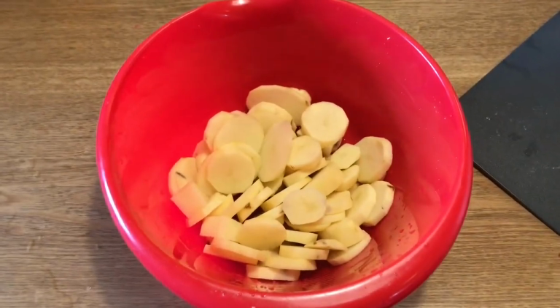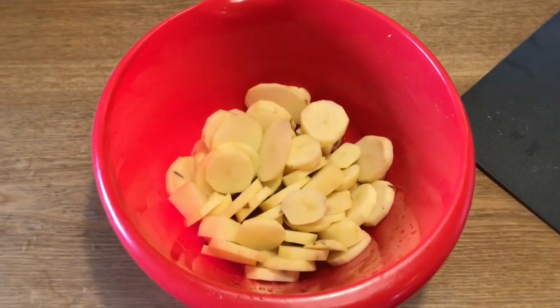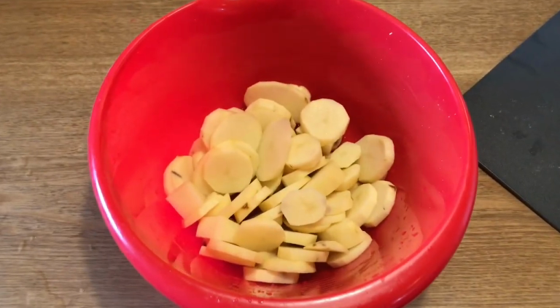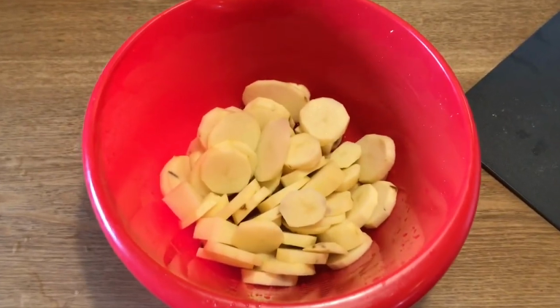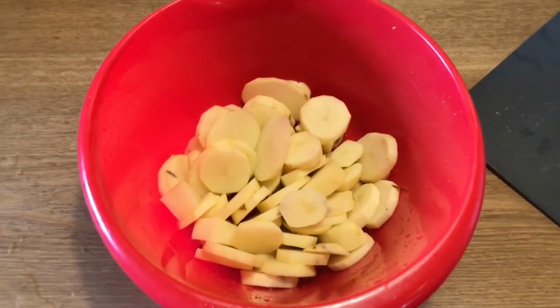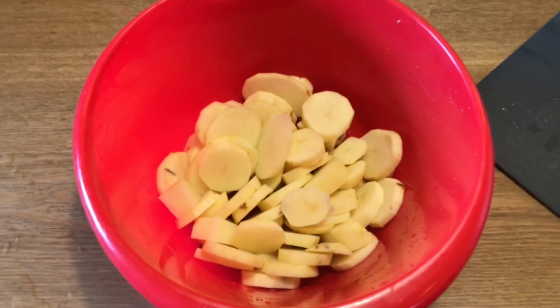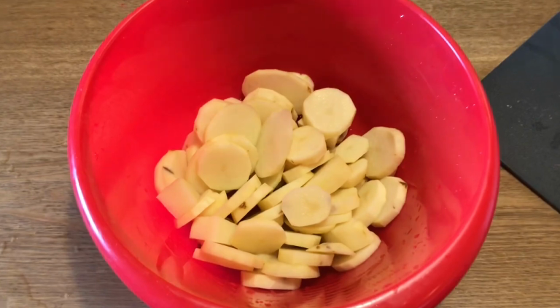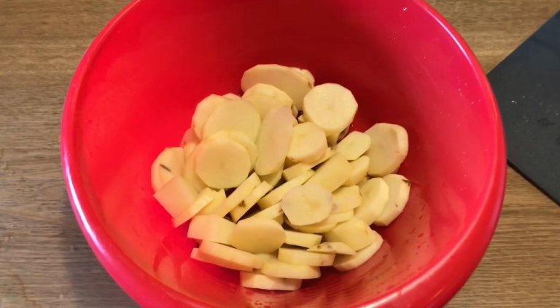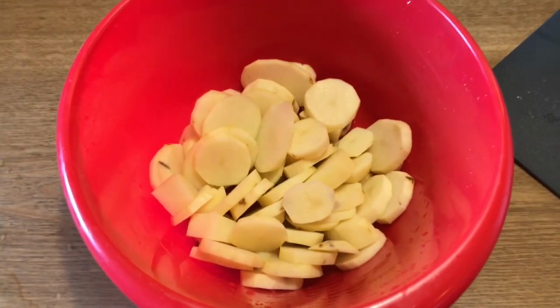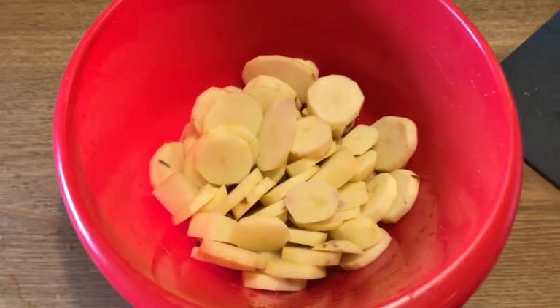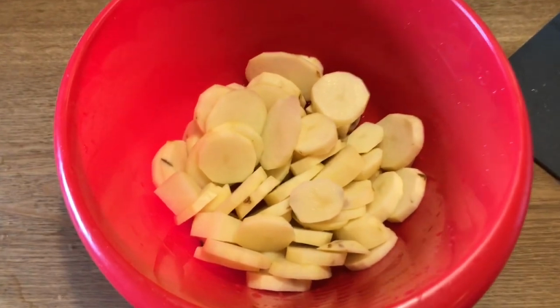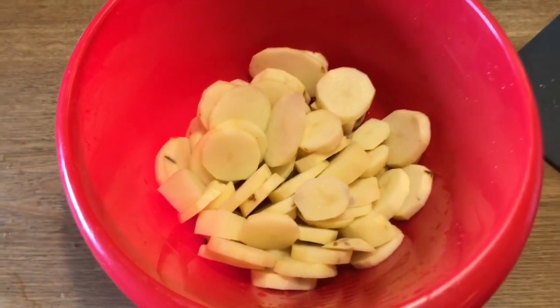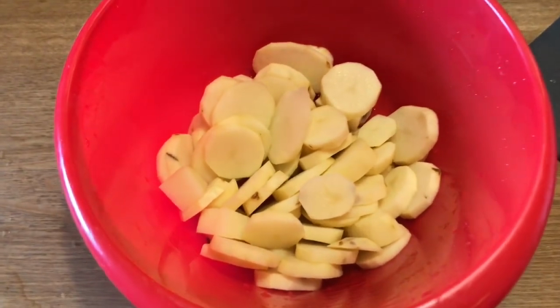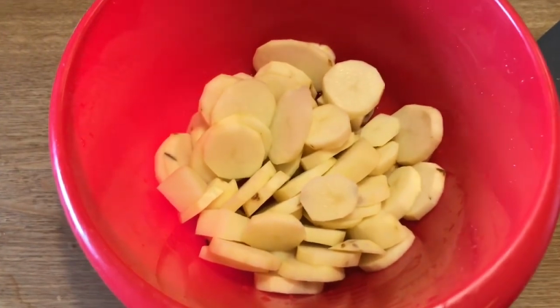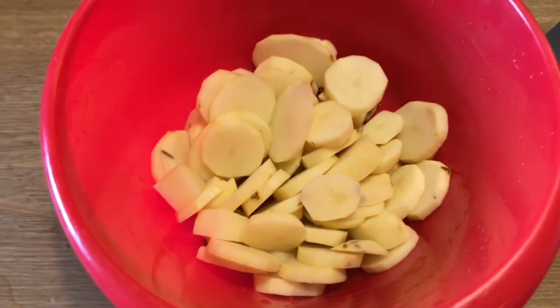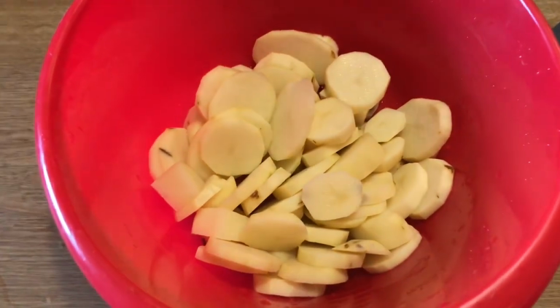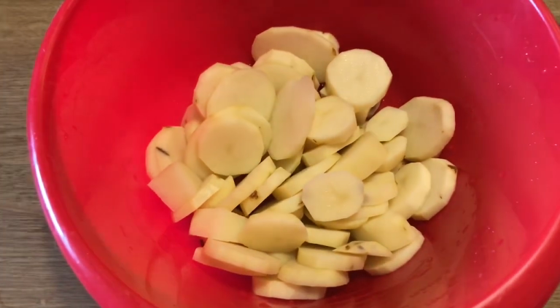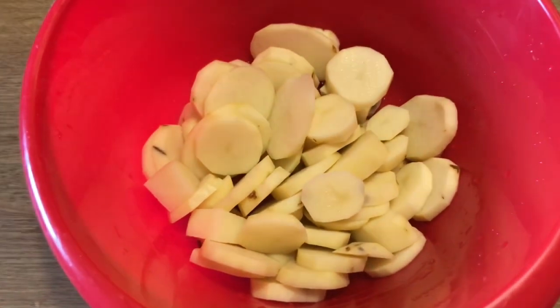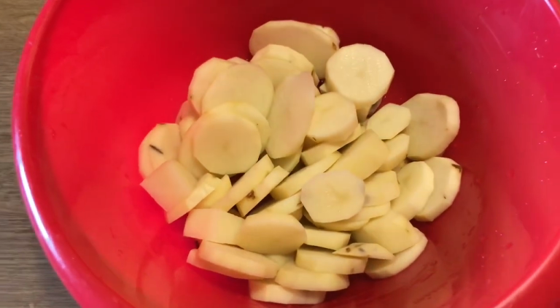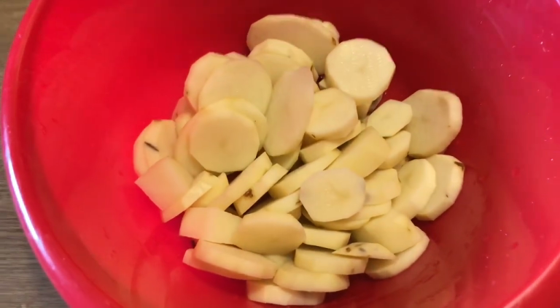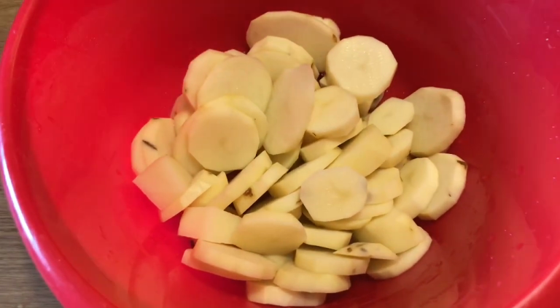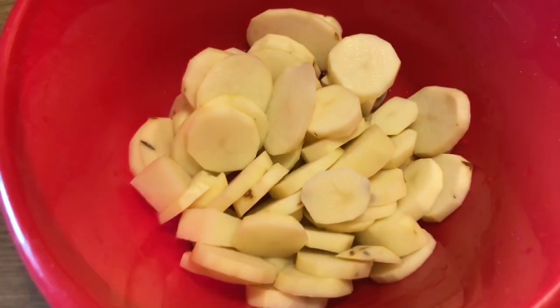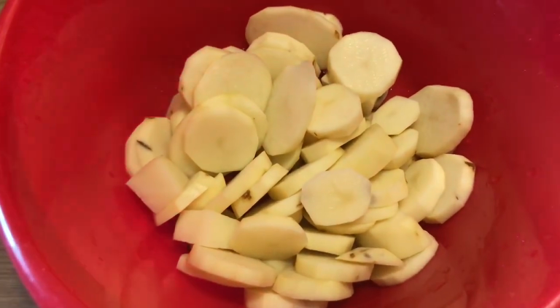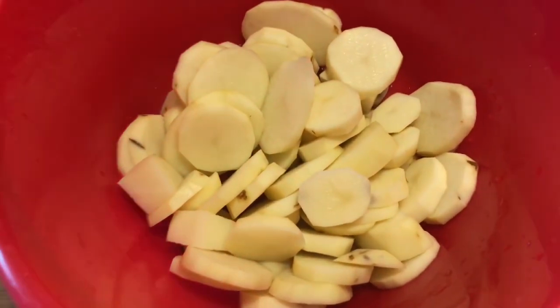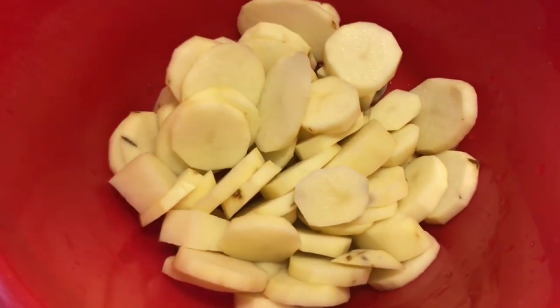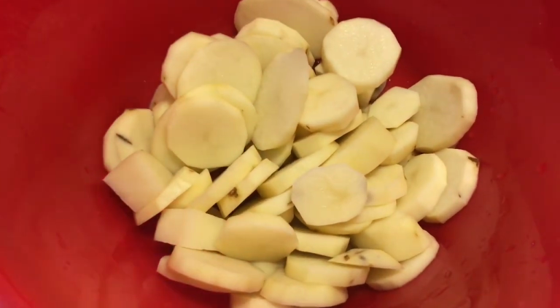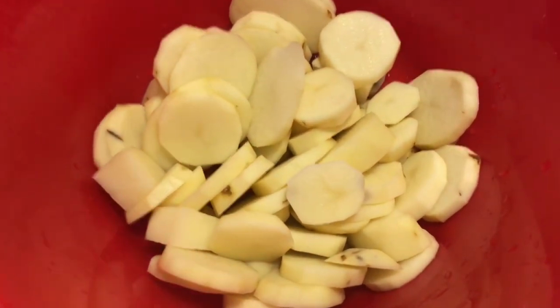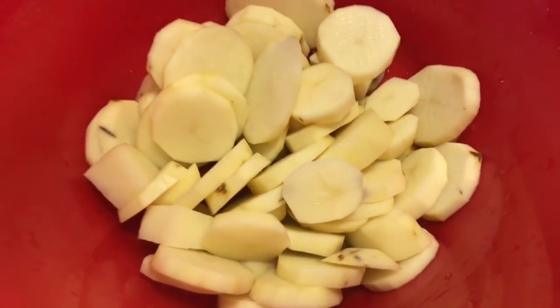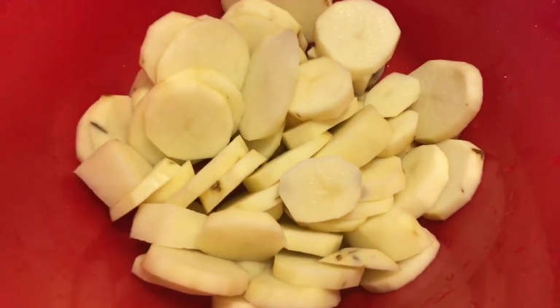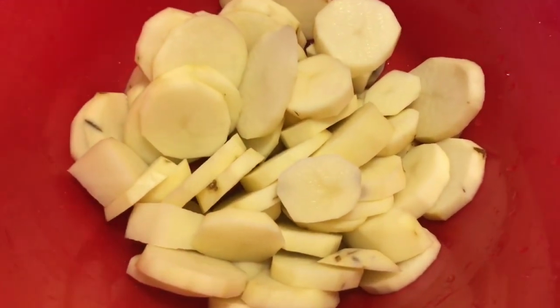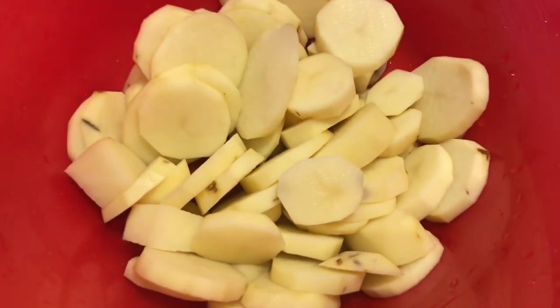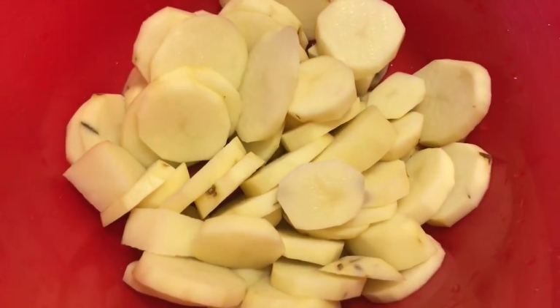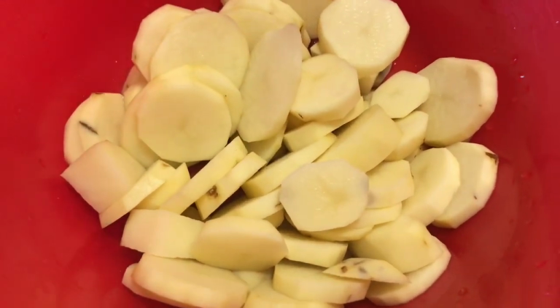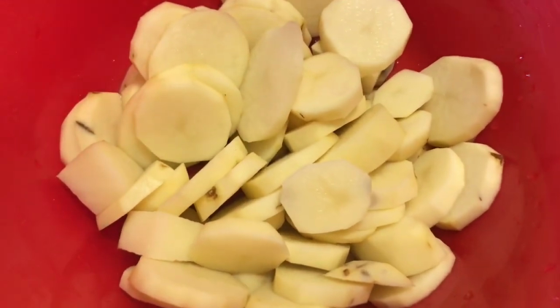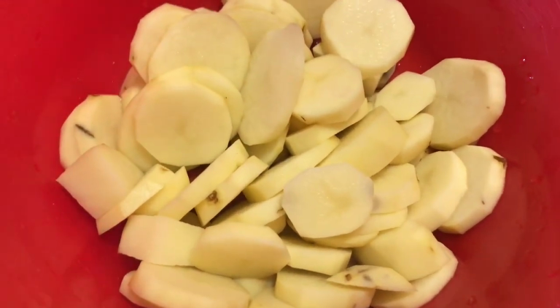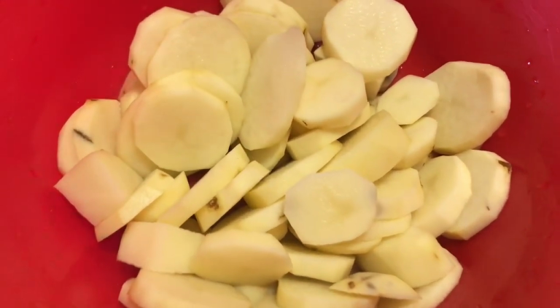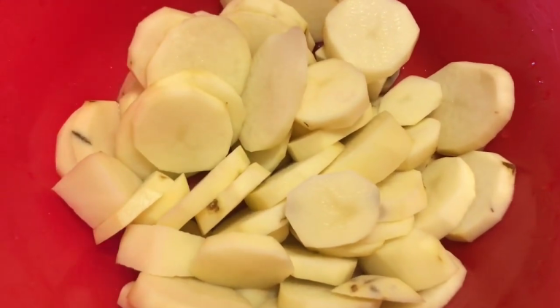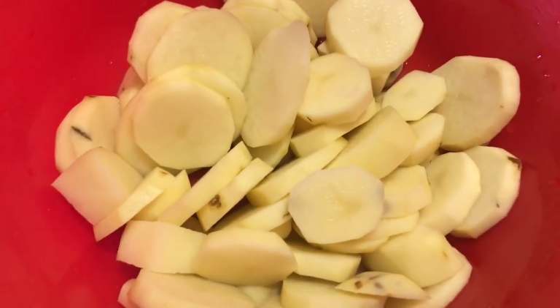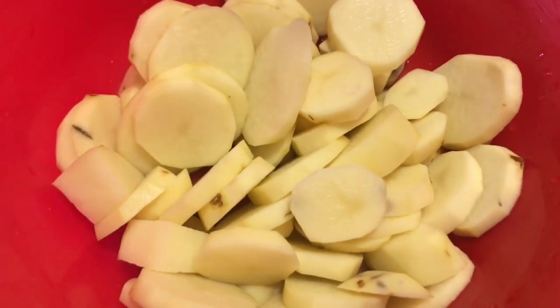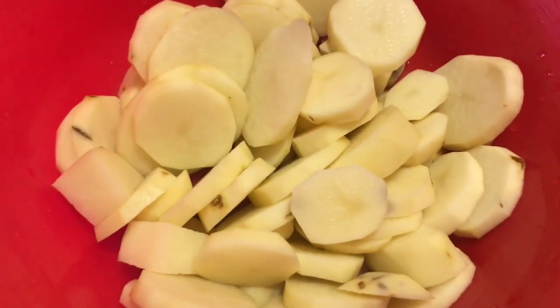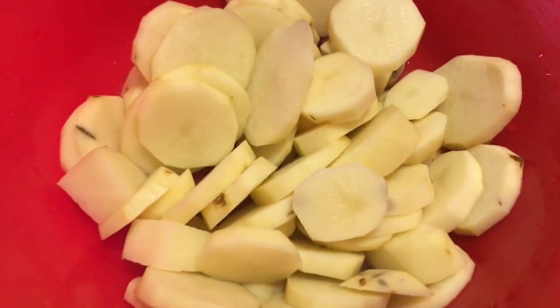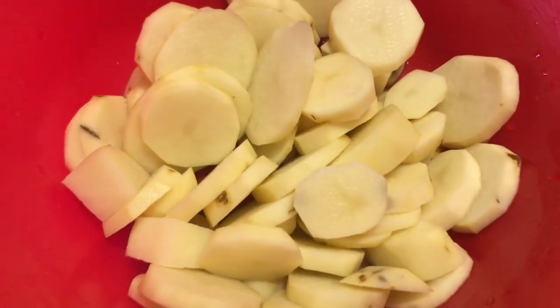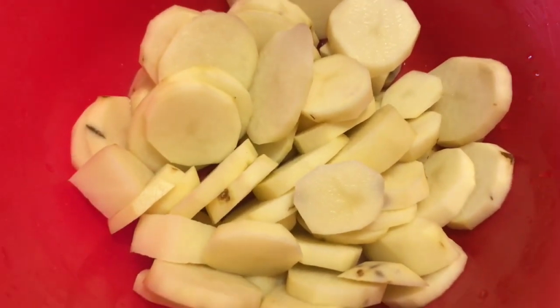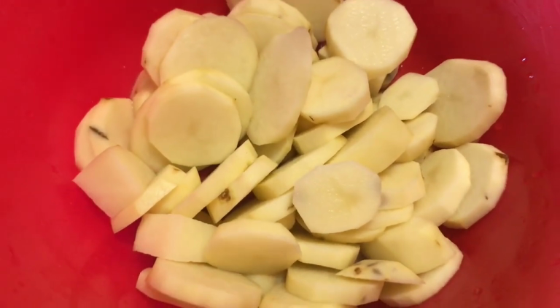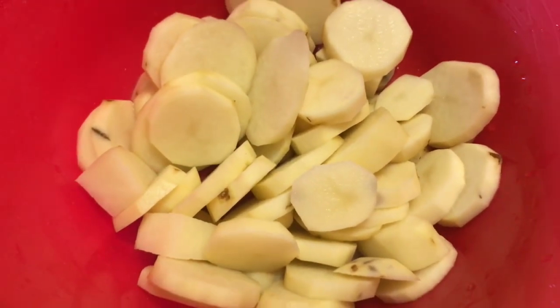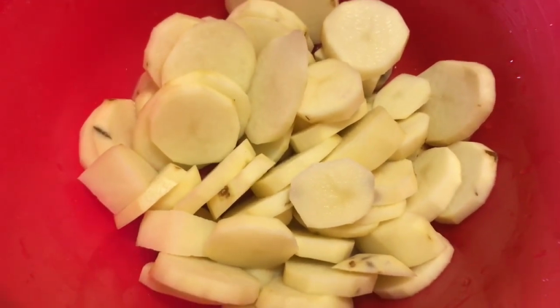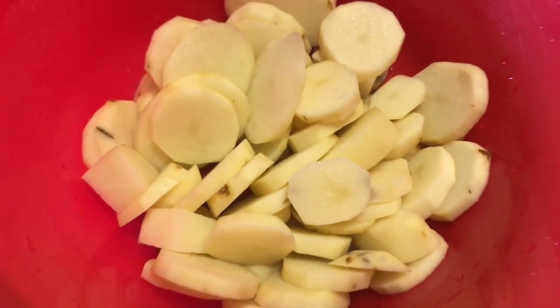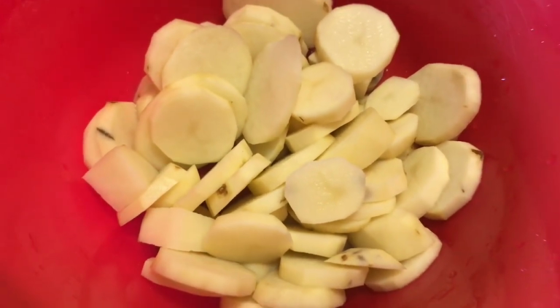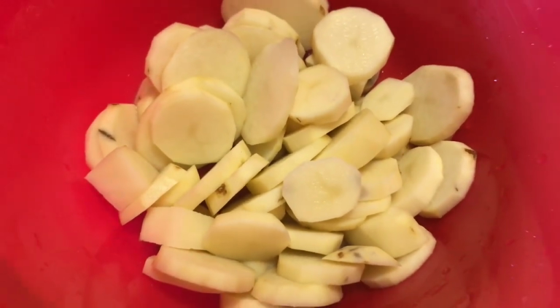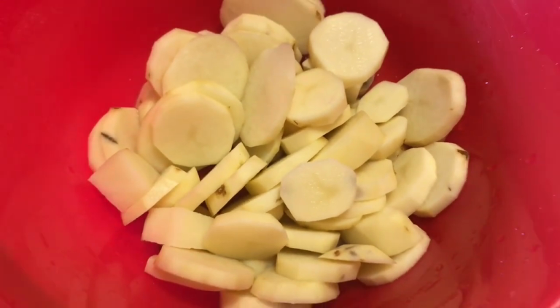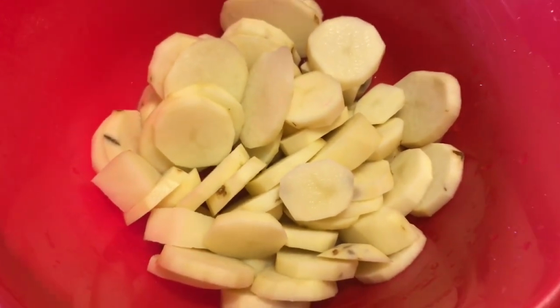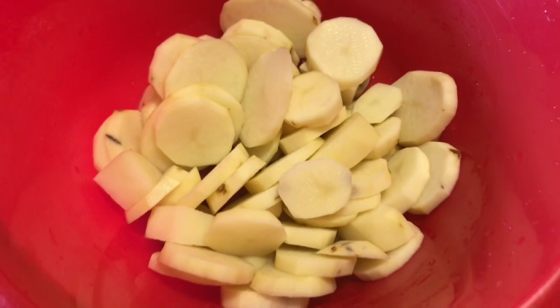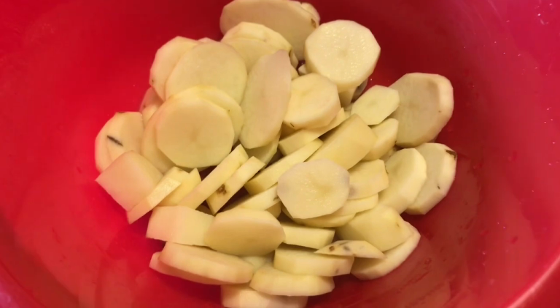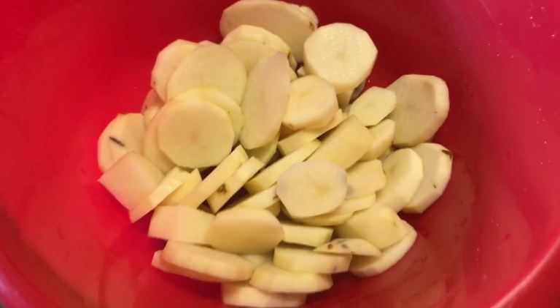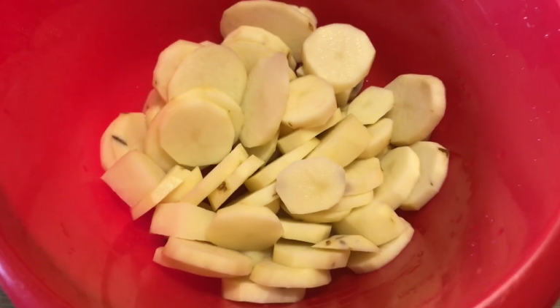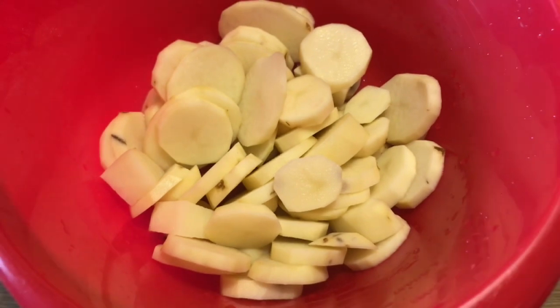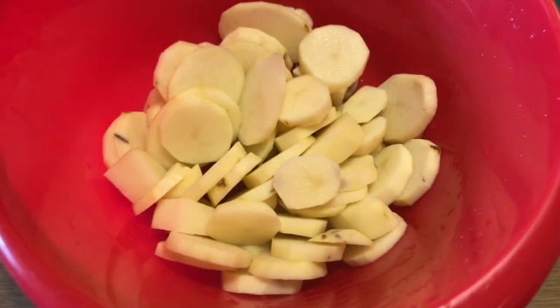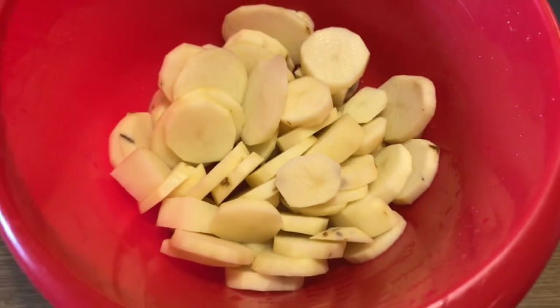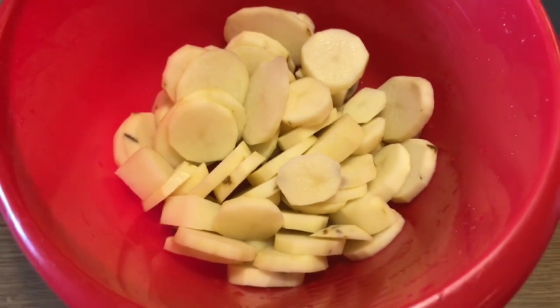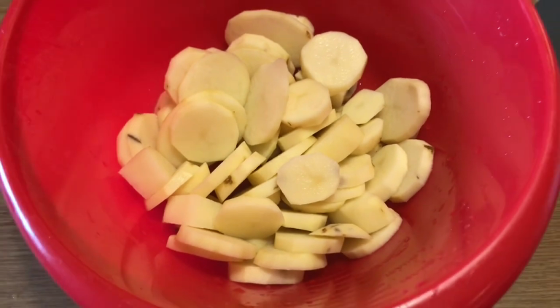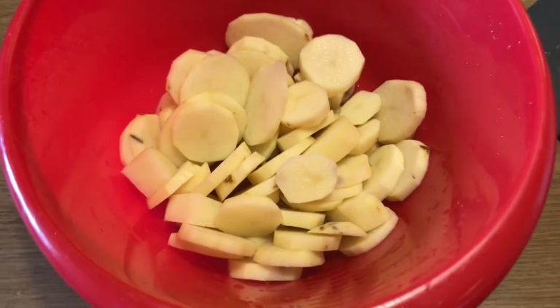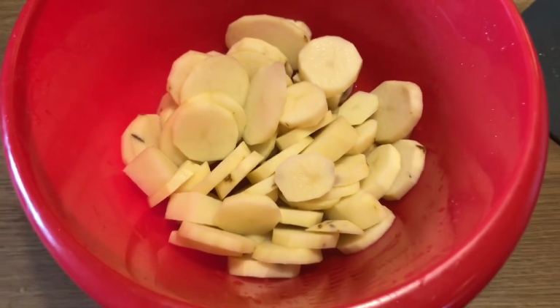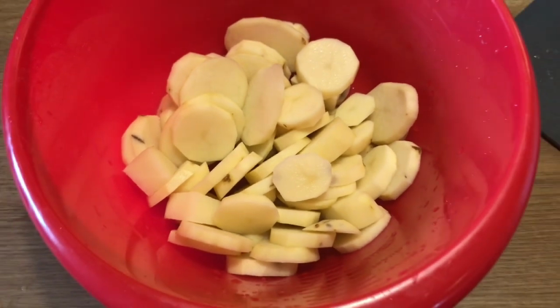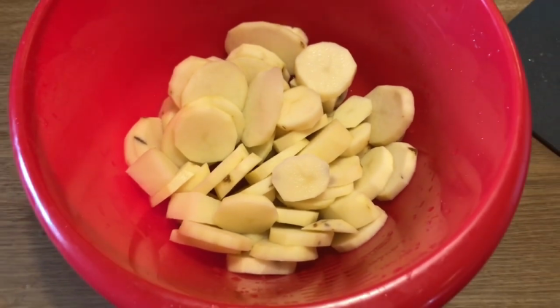Okay y'all, the potatoes are already cut. Gonna throw those bad boys in some water and start boiling them.